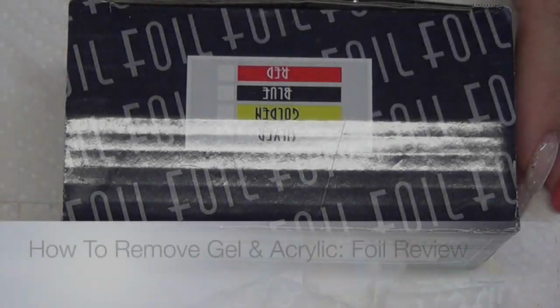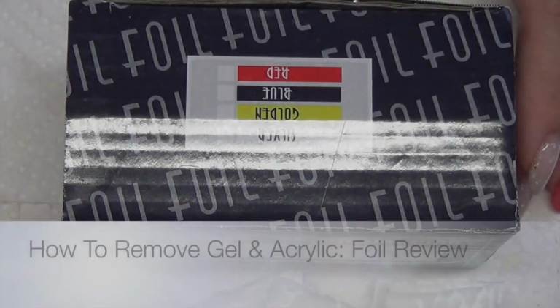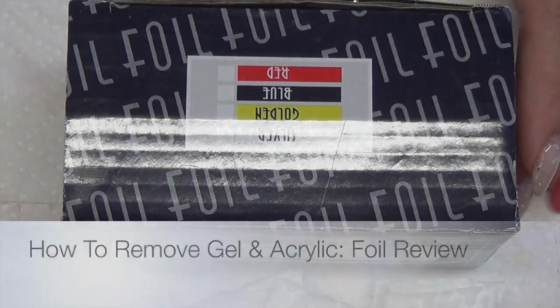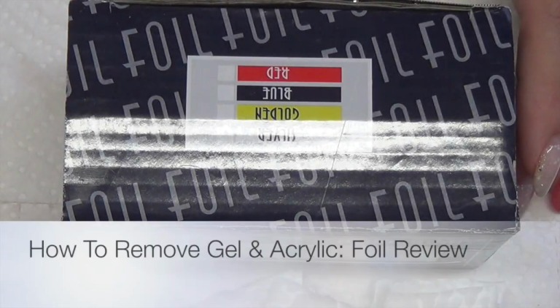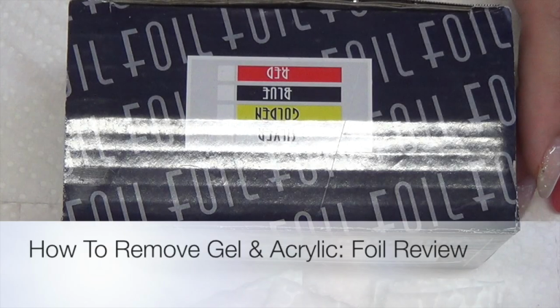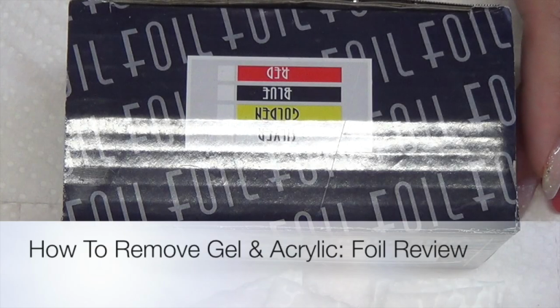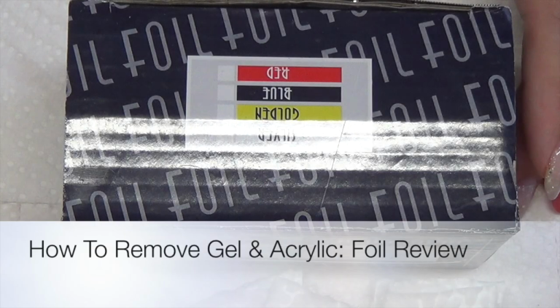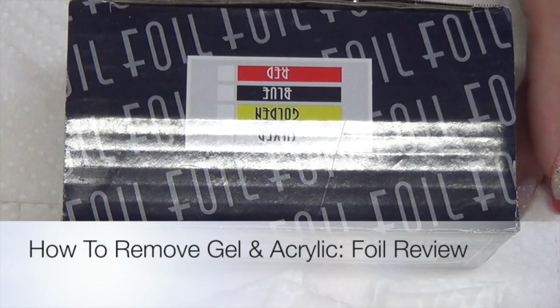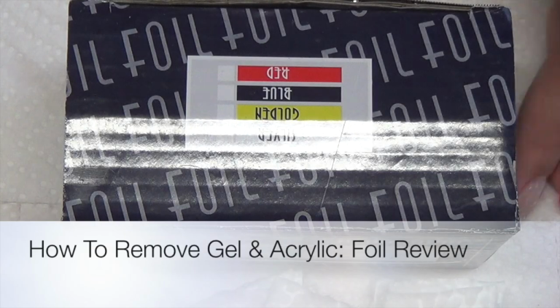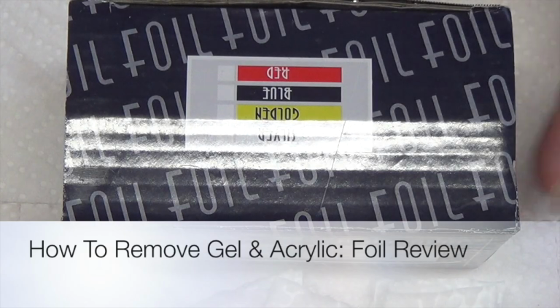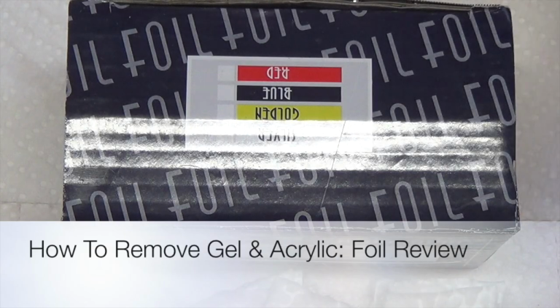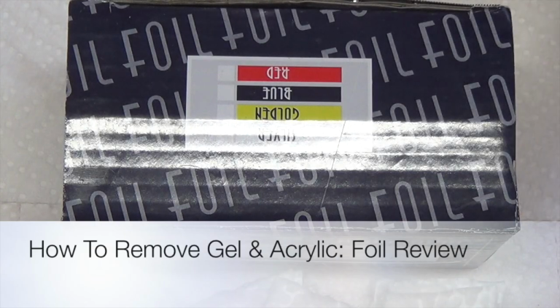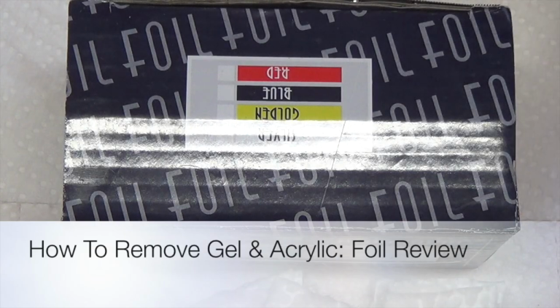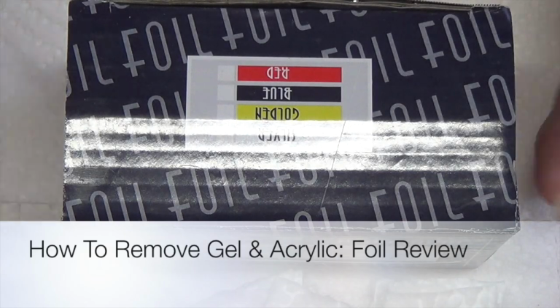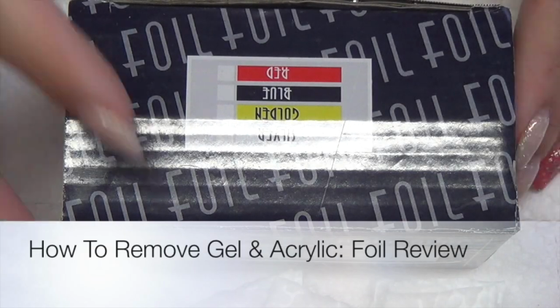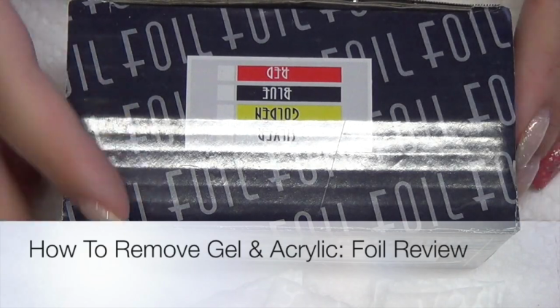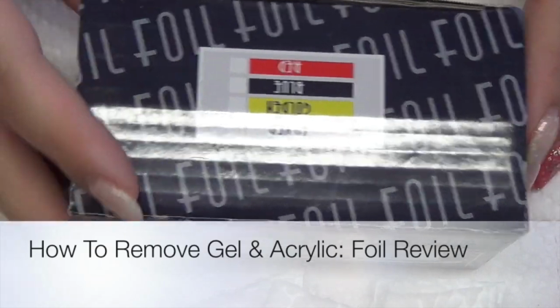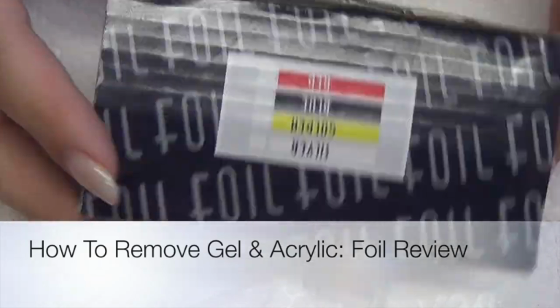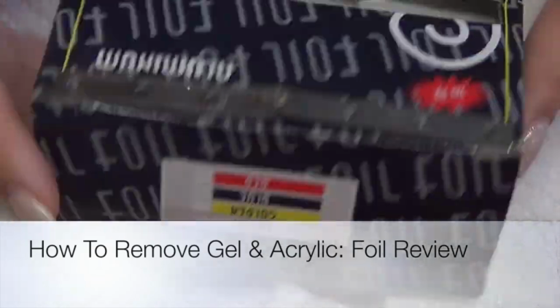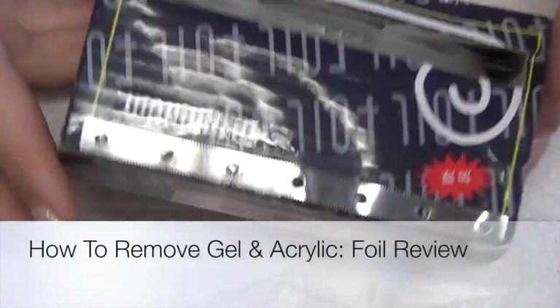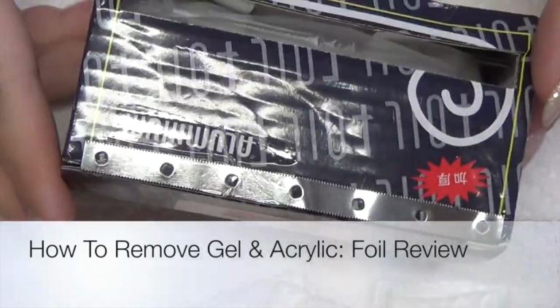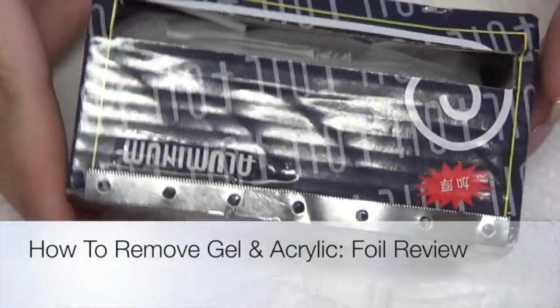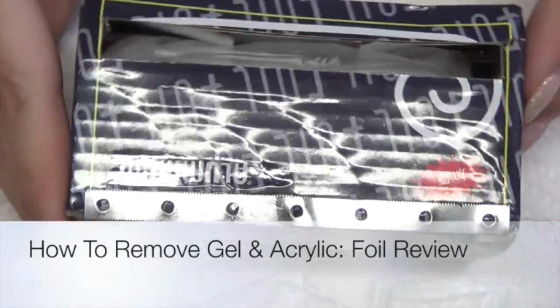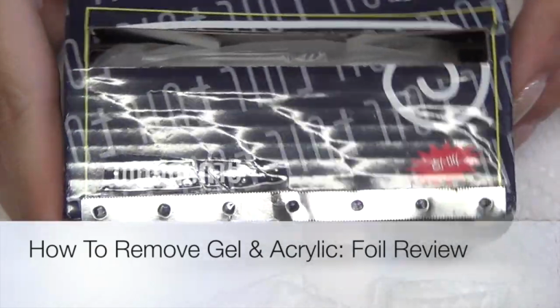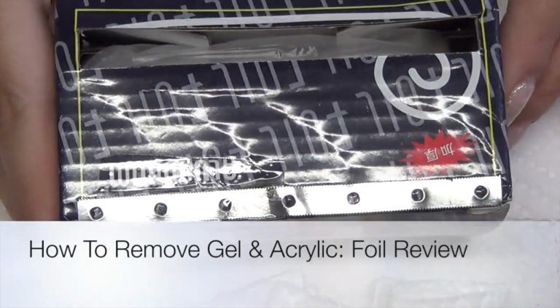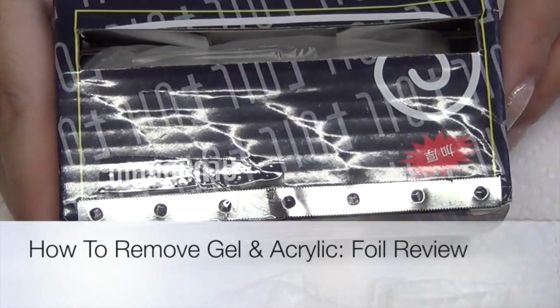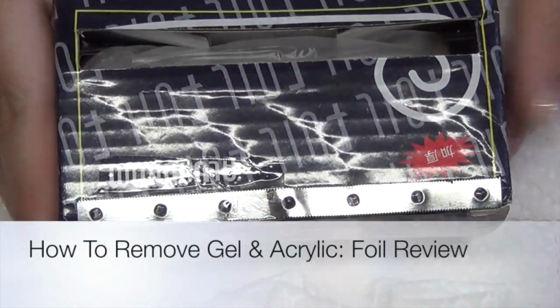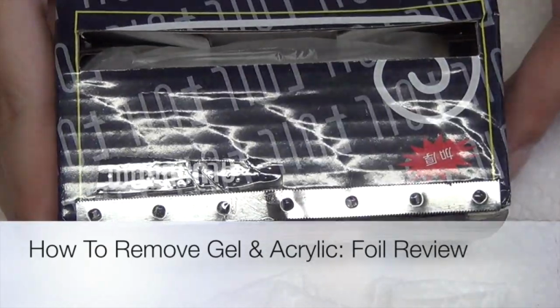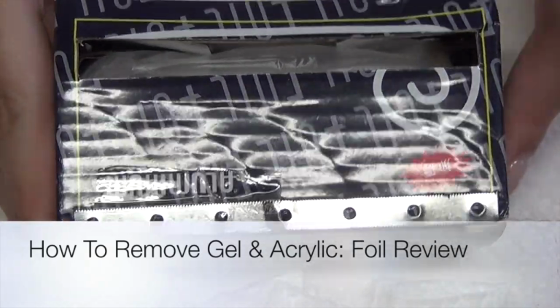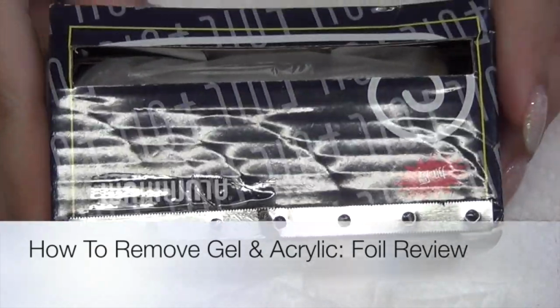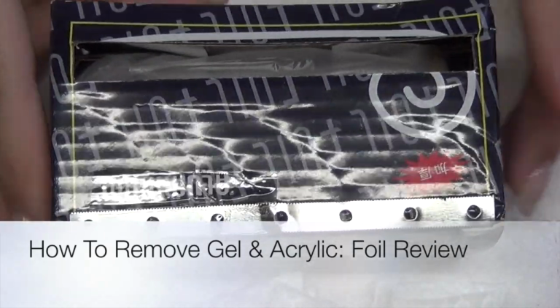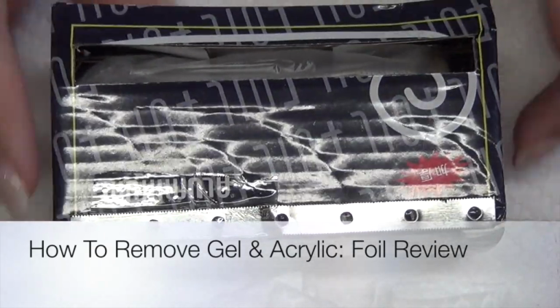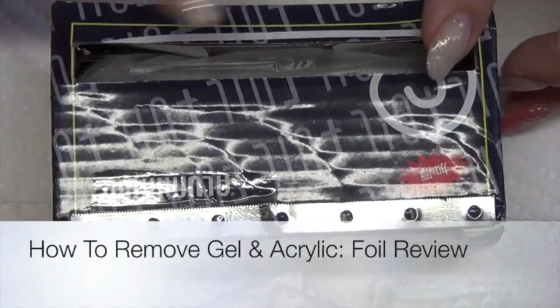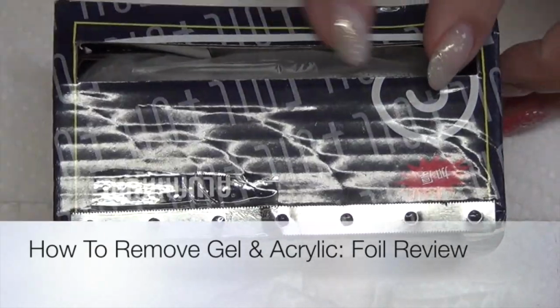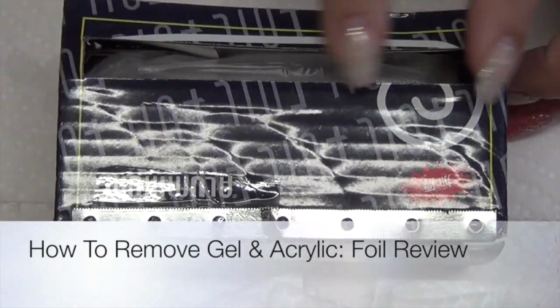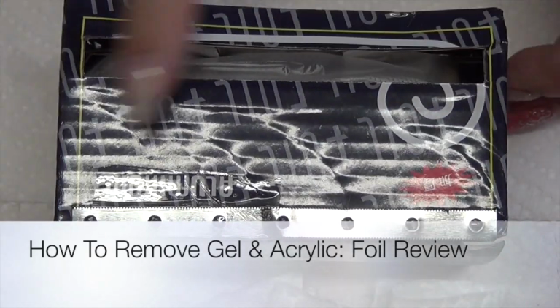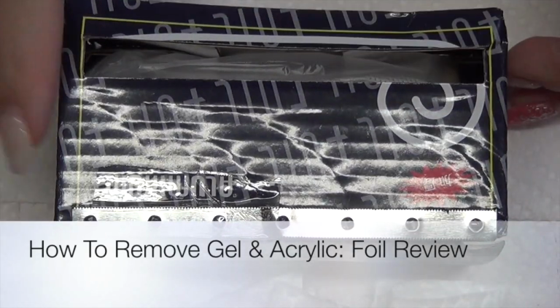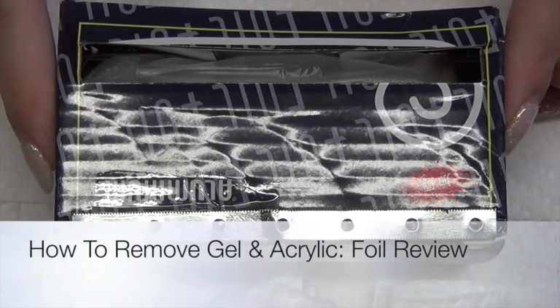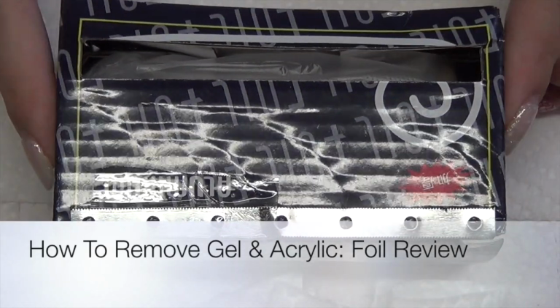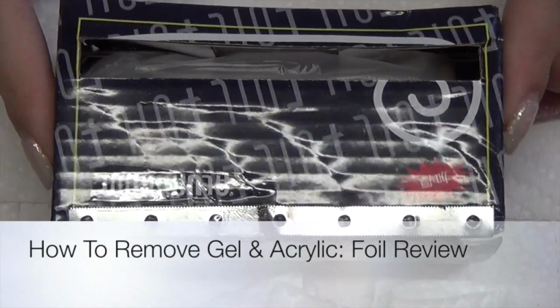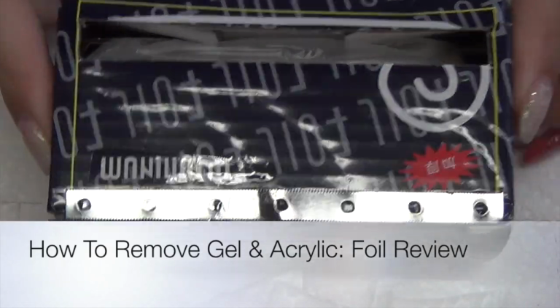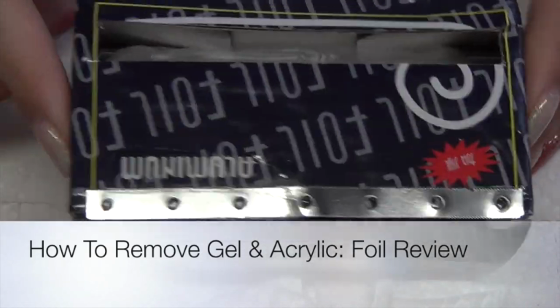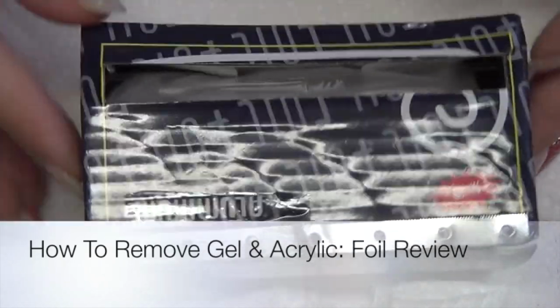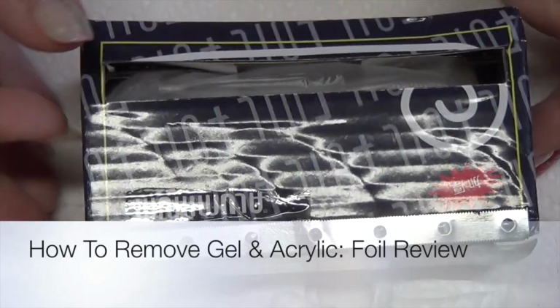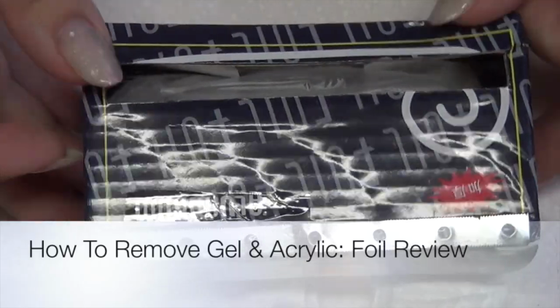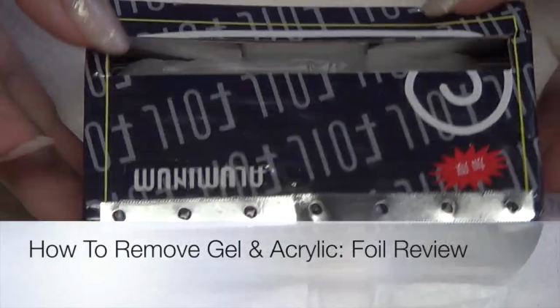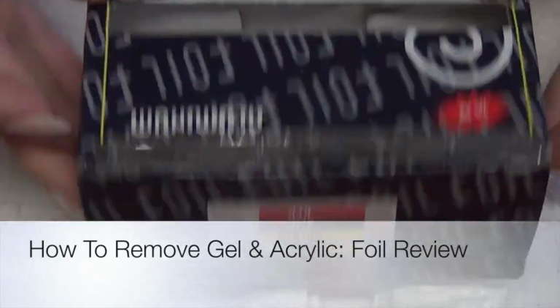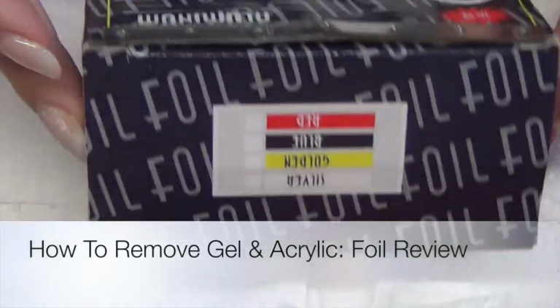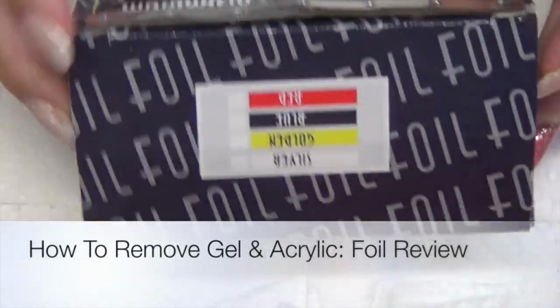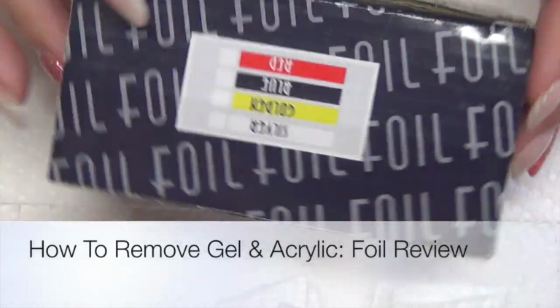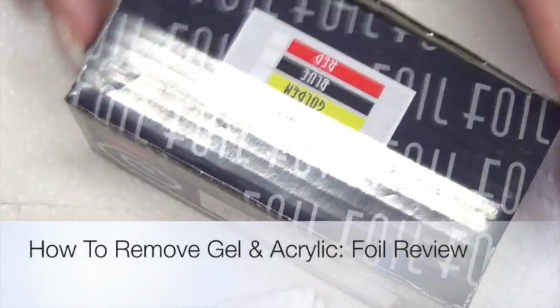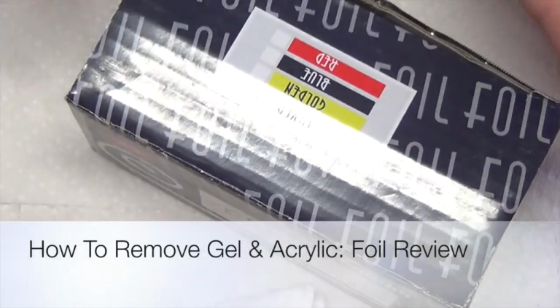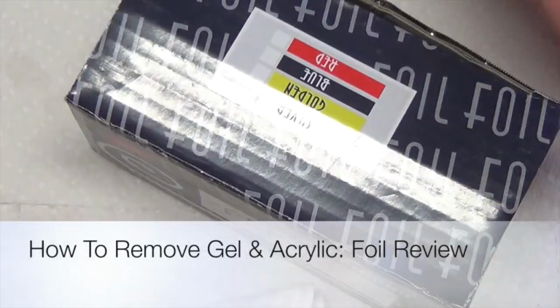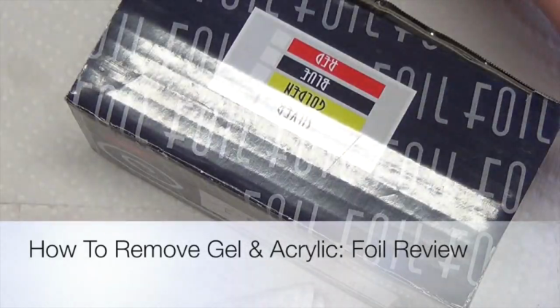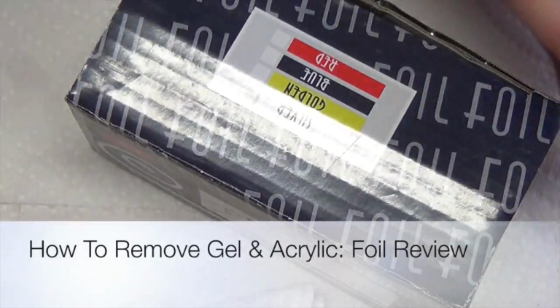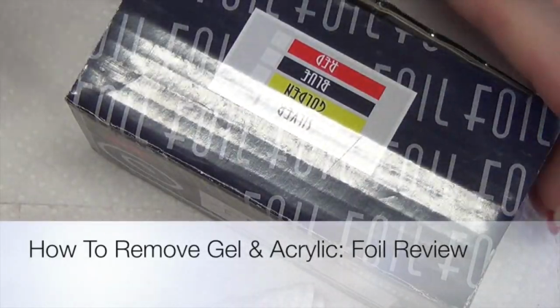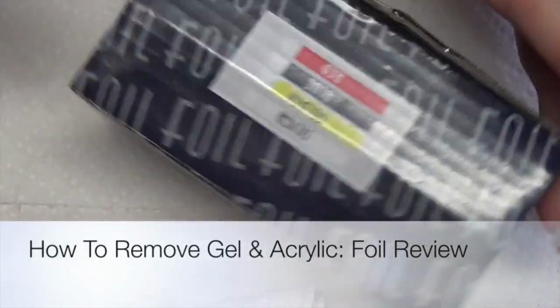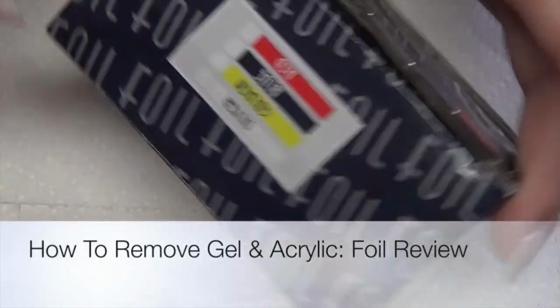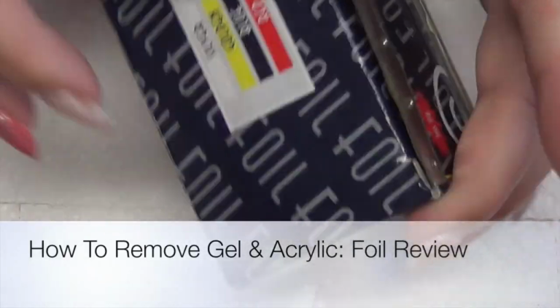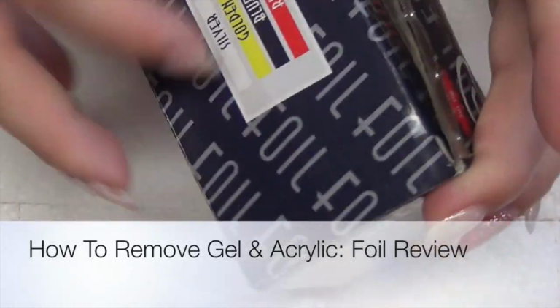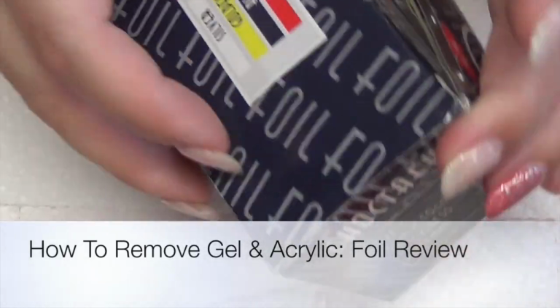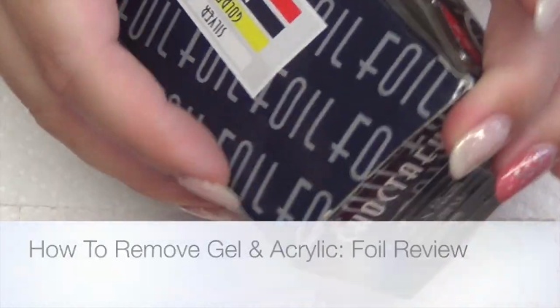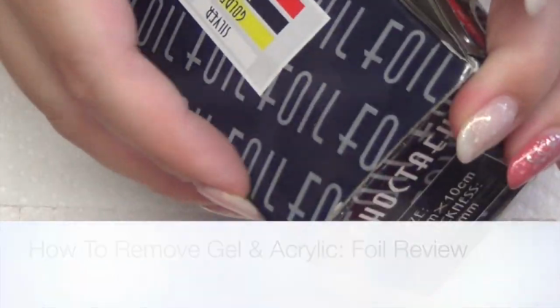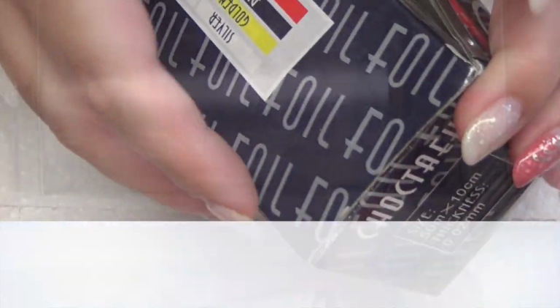Hi guys, so today I have a review for some aluminum foil. This is obviously a smaller roll of foil than you would get at your grocery store.